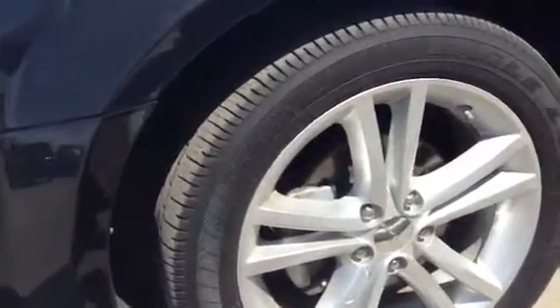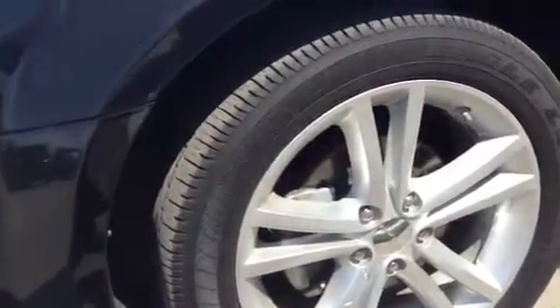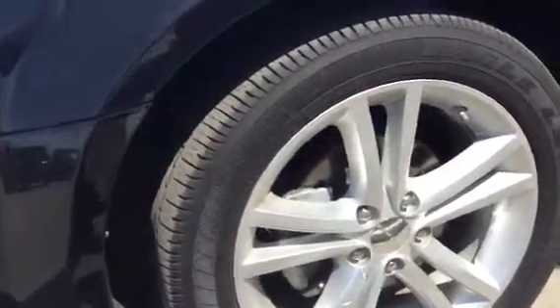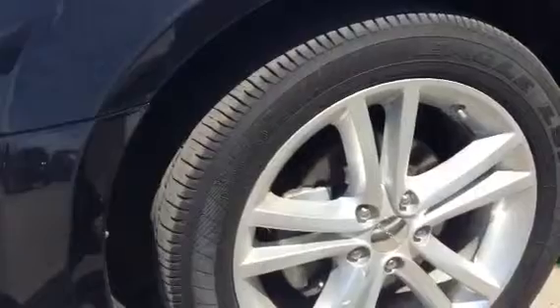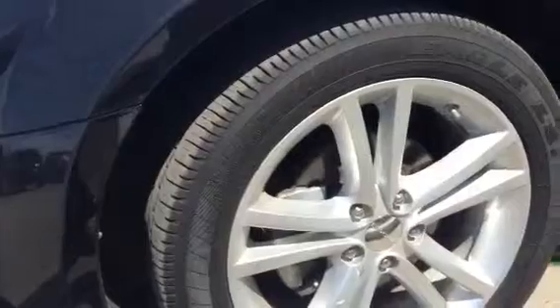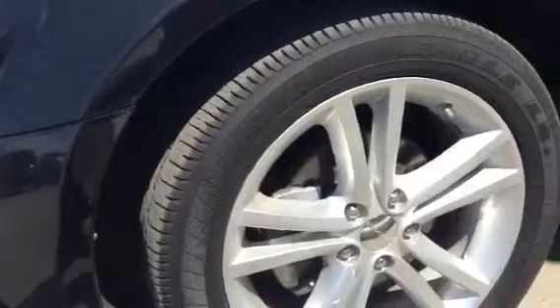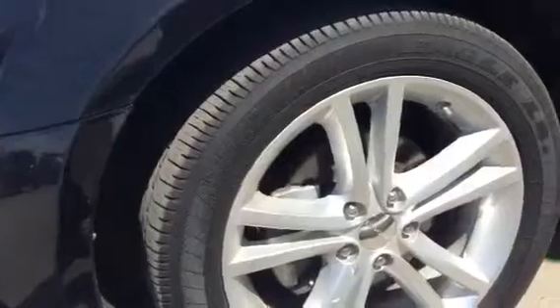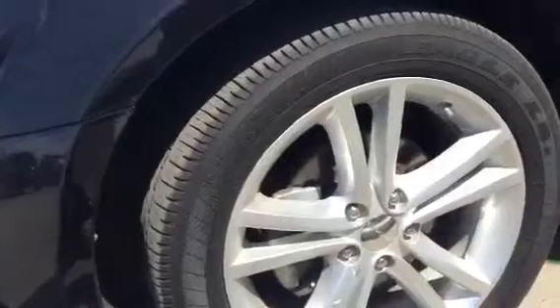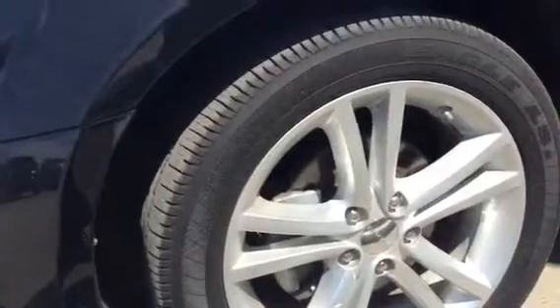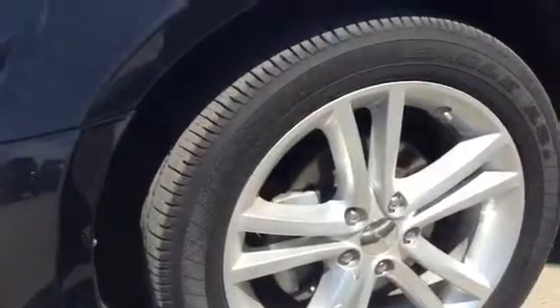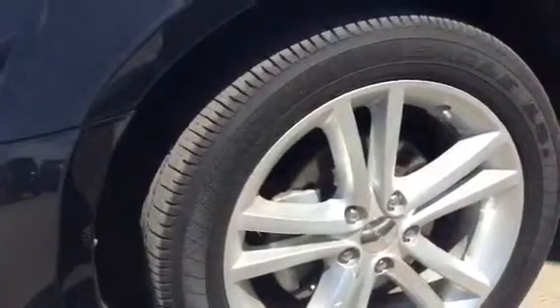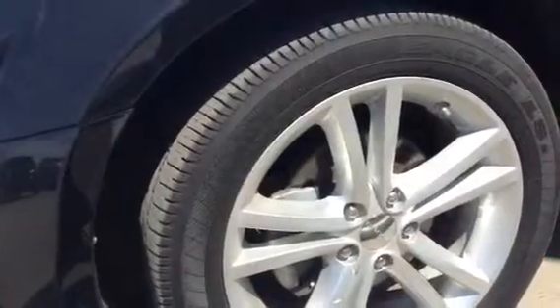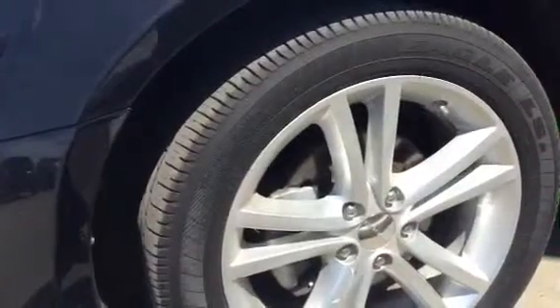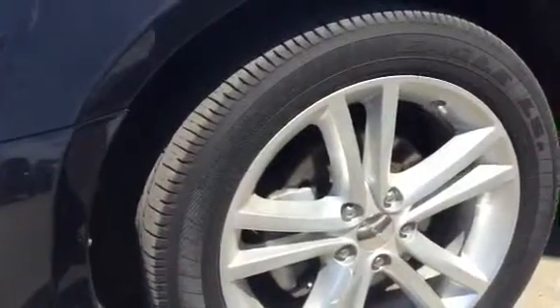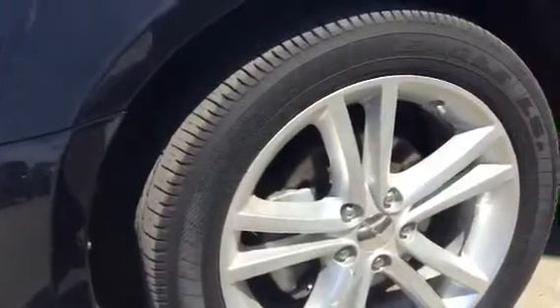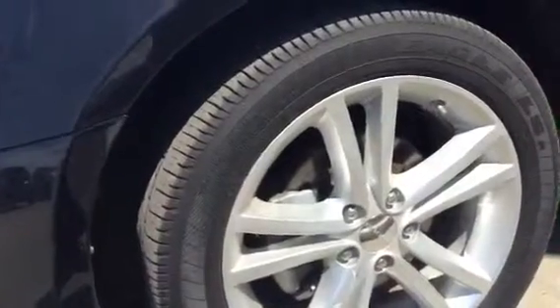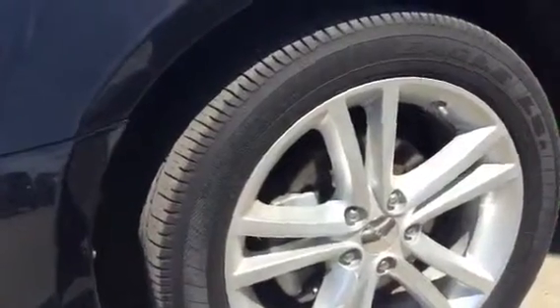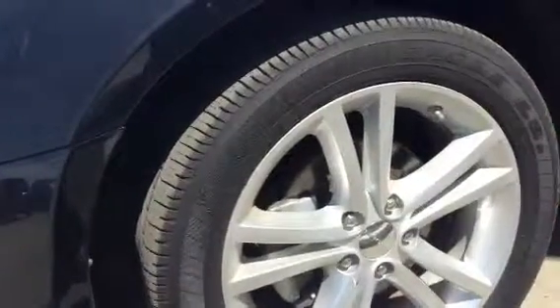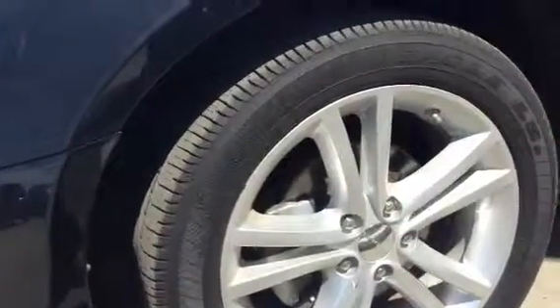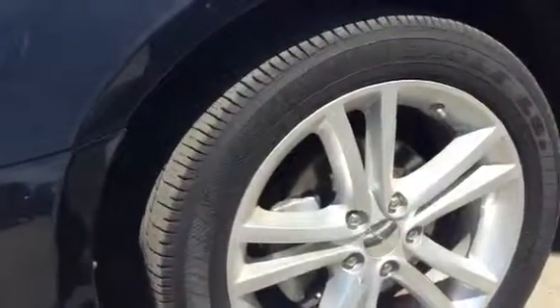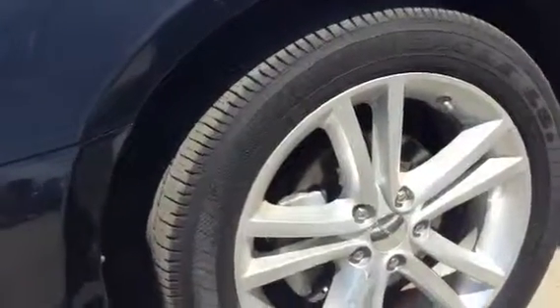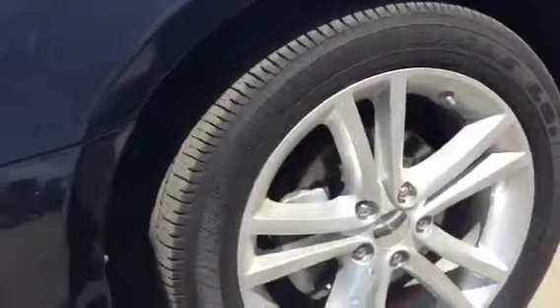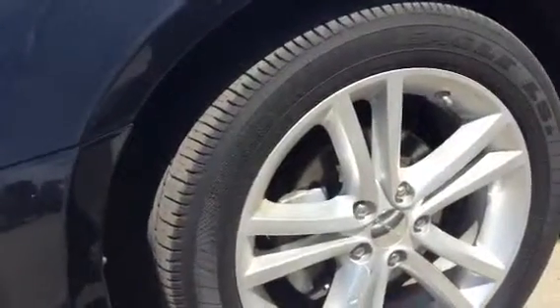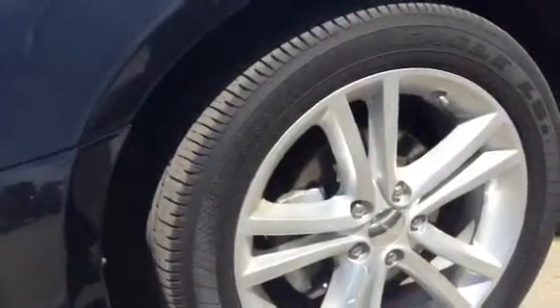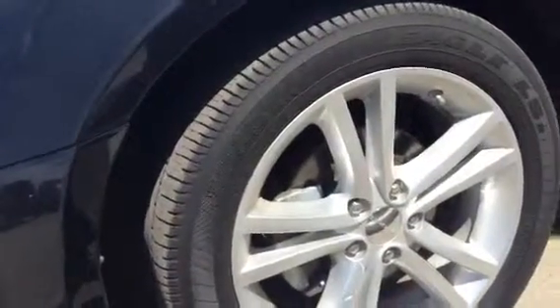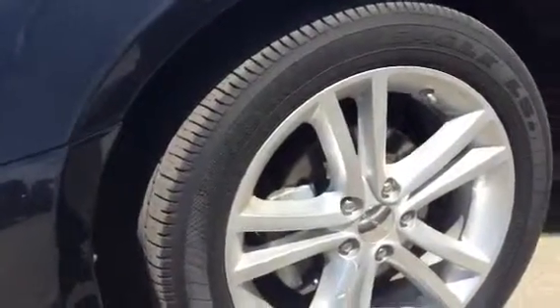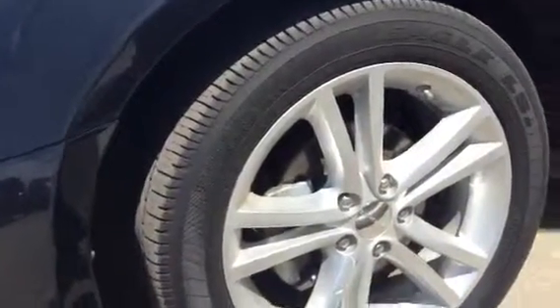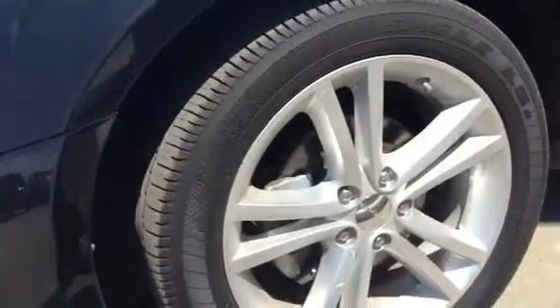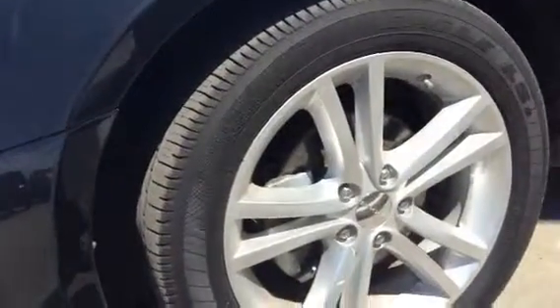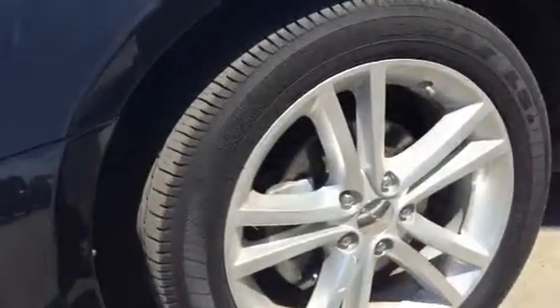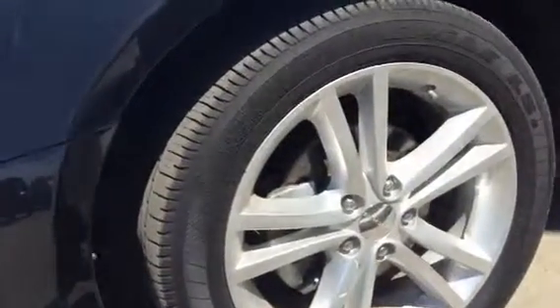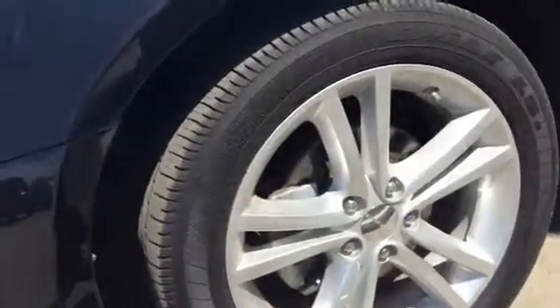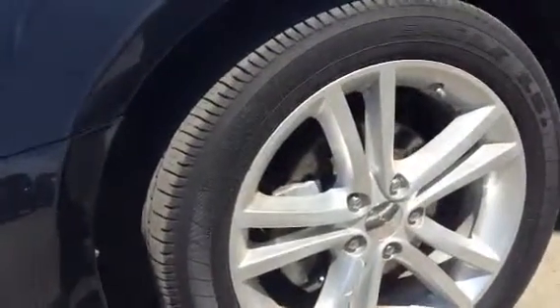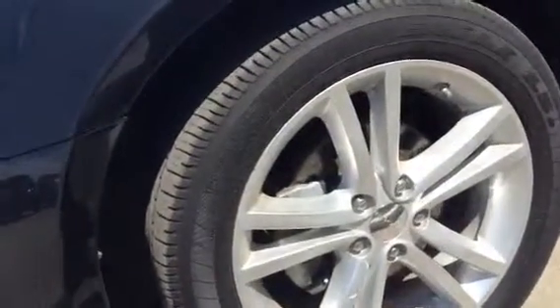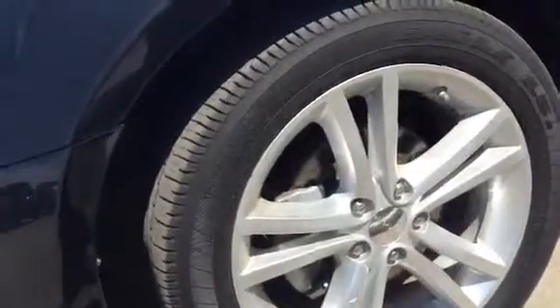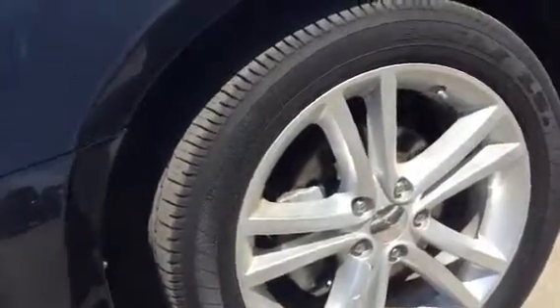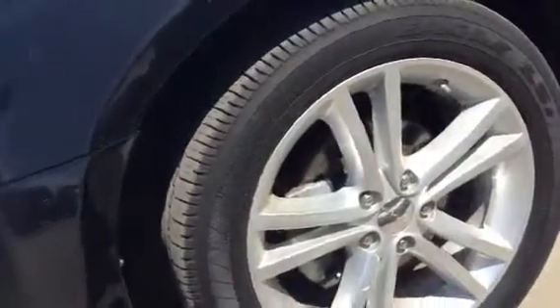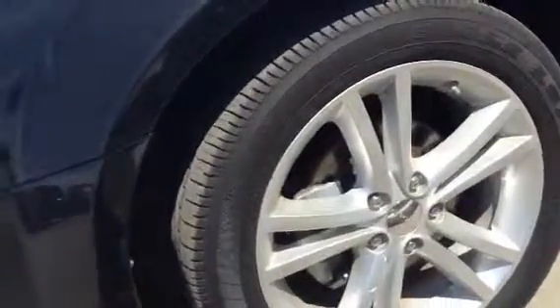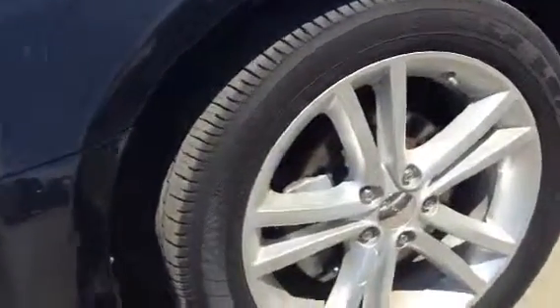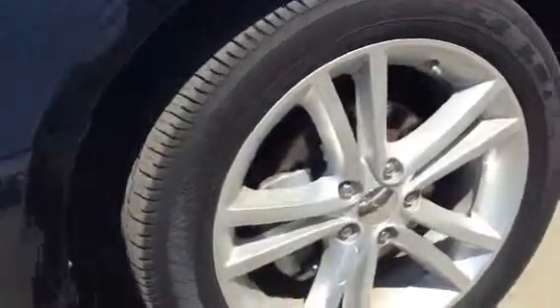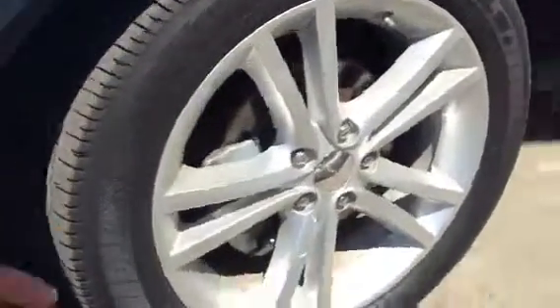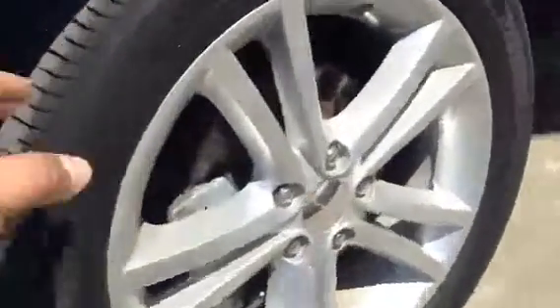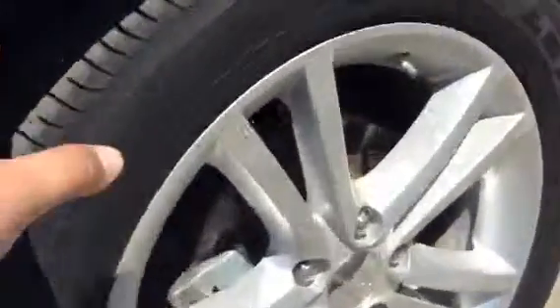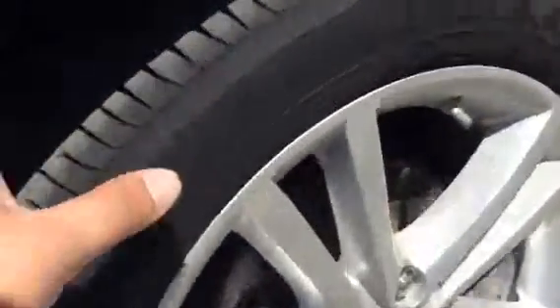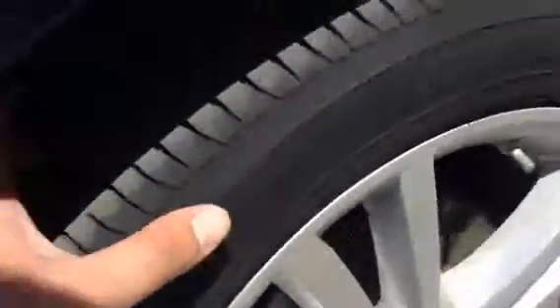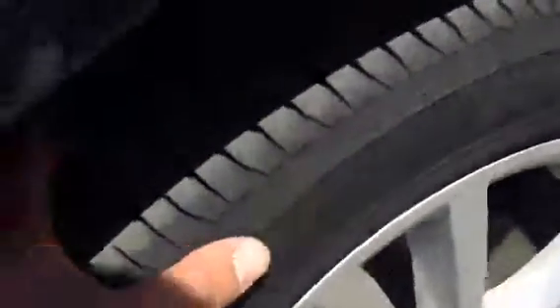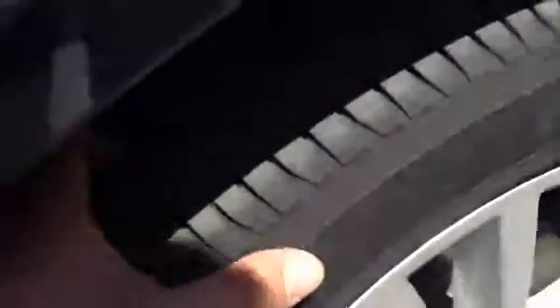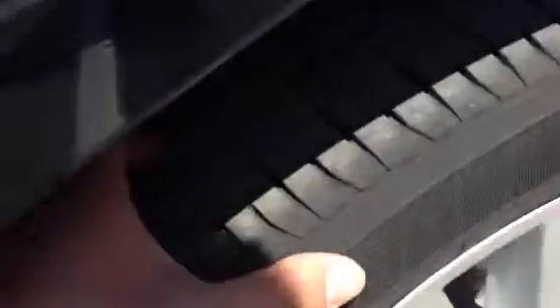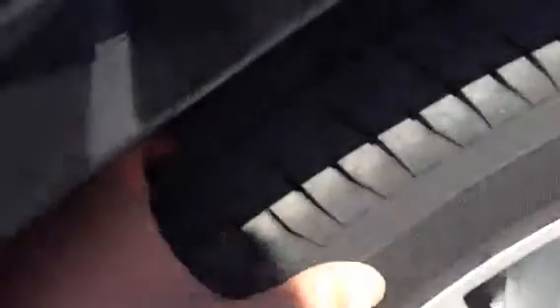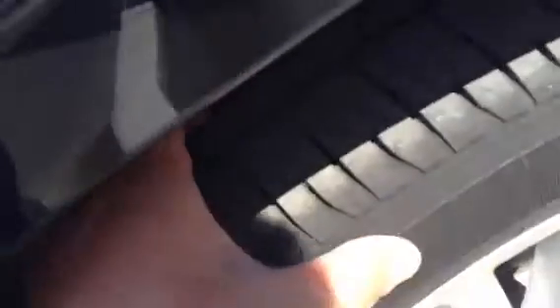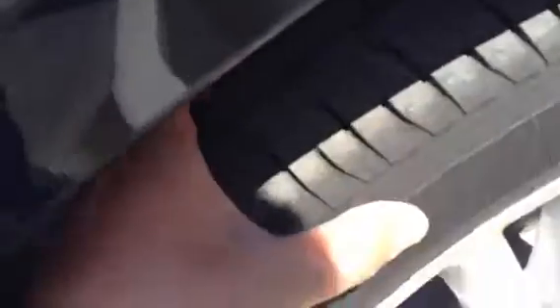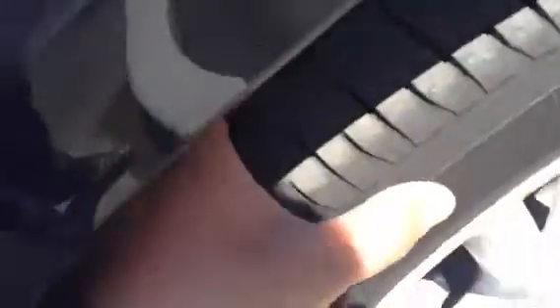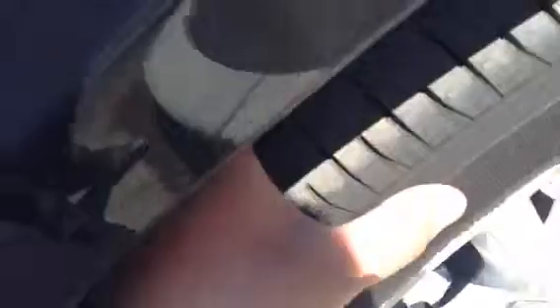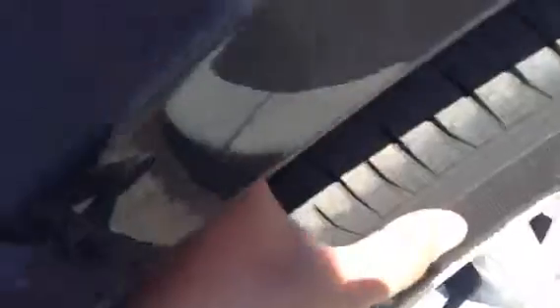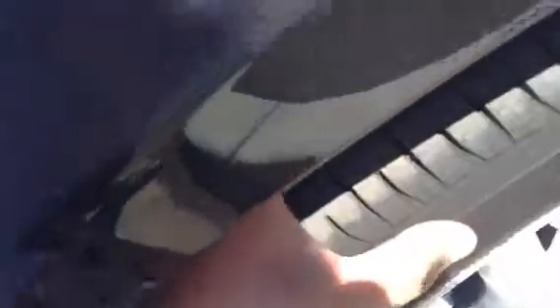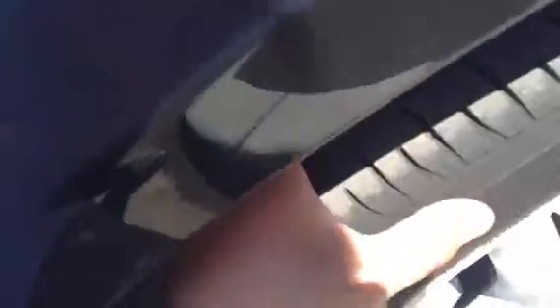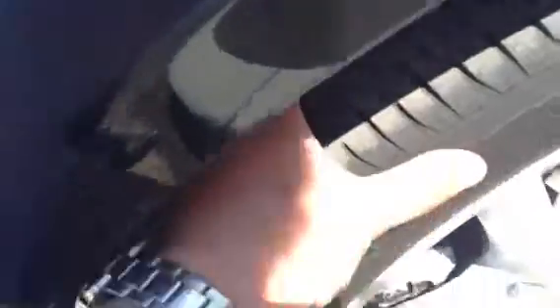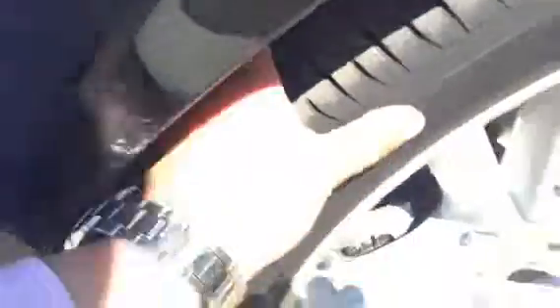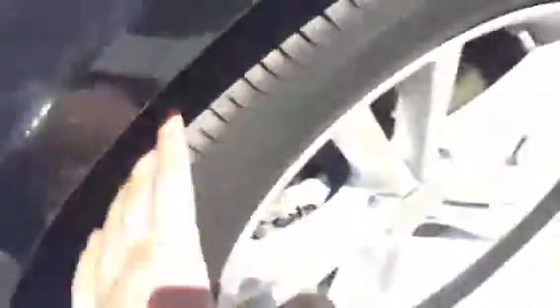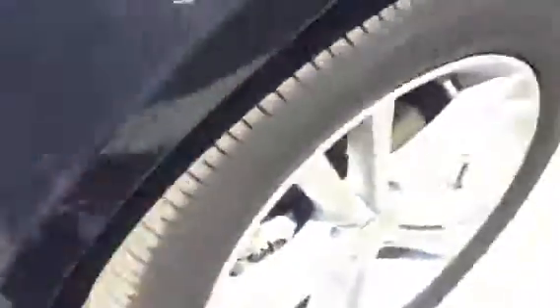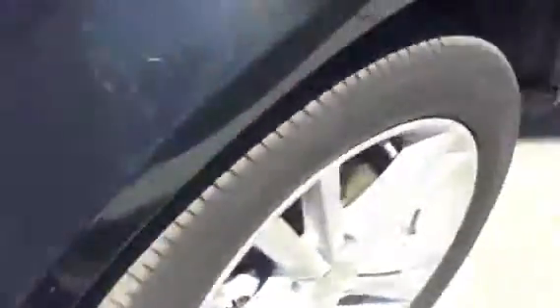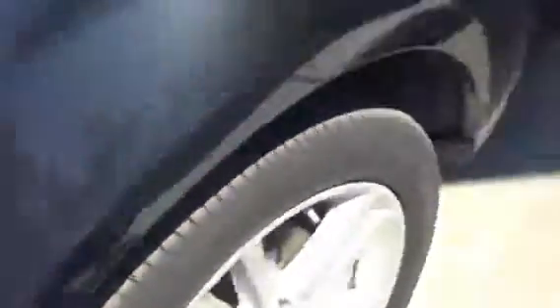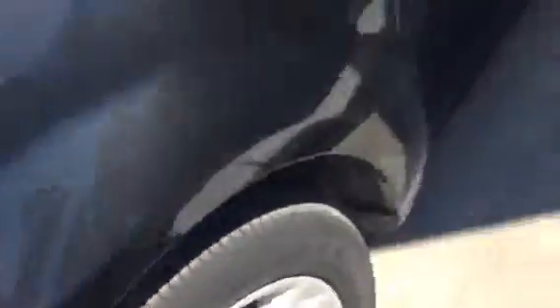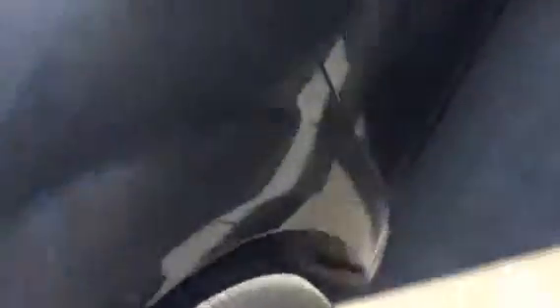18-inch alloy wheels with a decent amount of tread left on the tires.